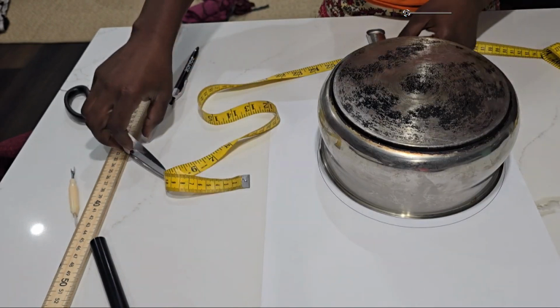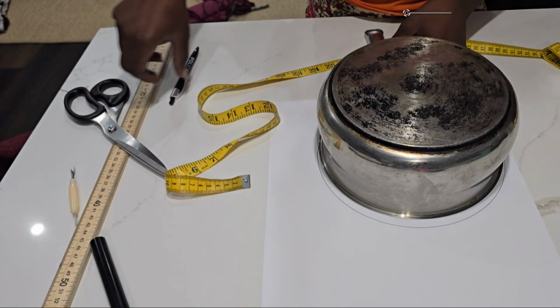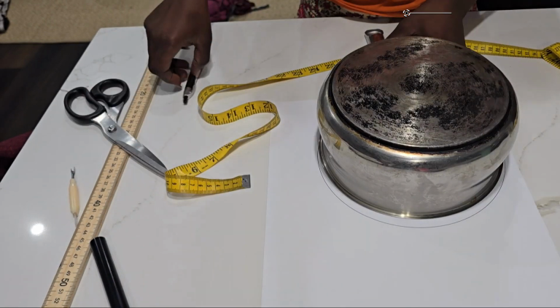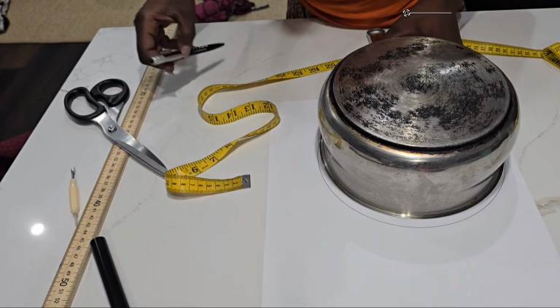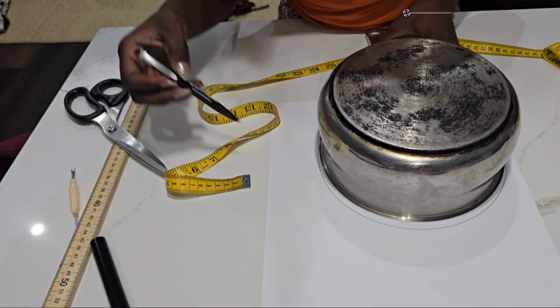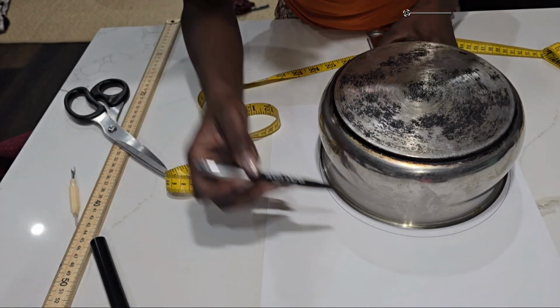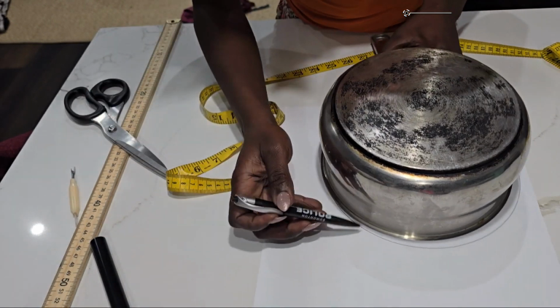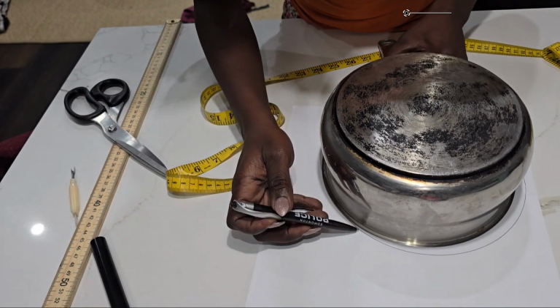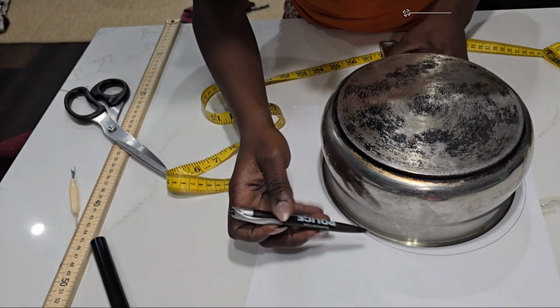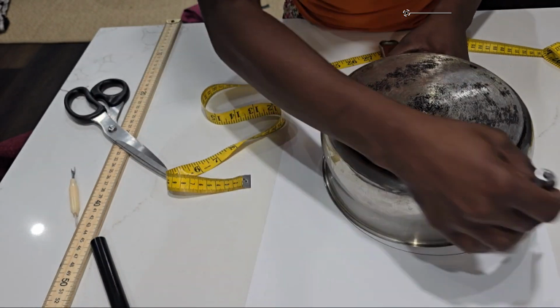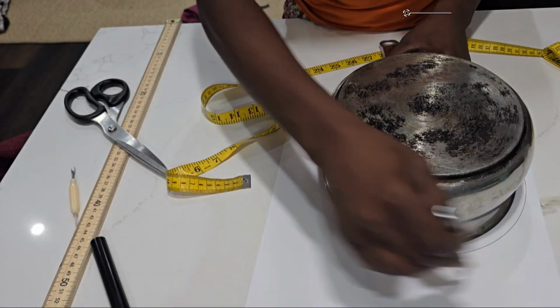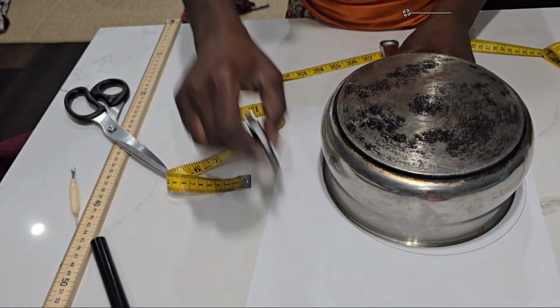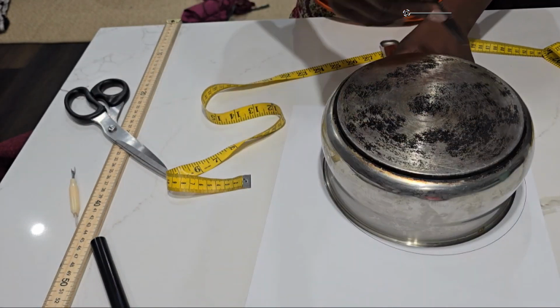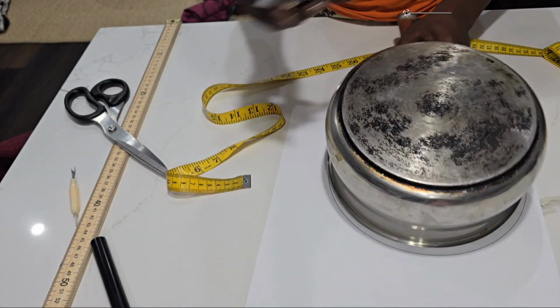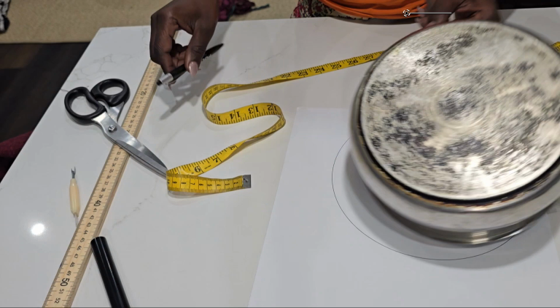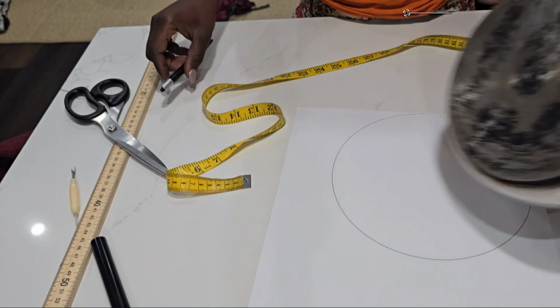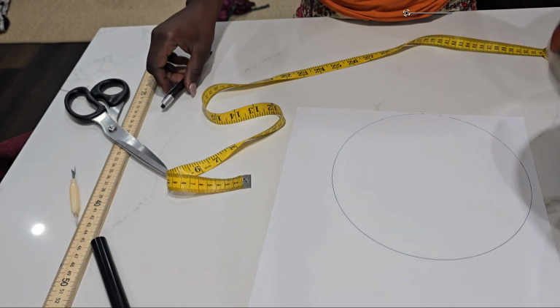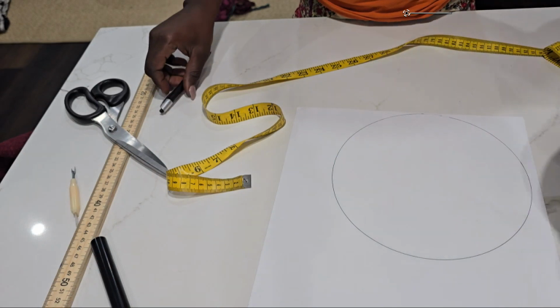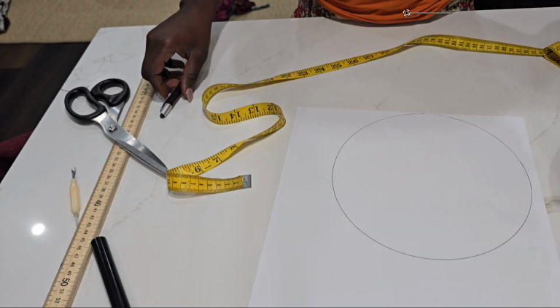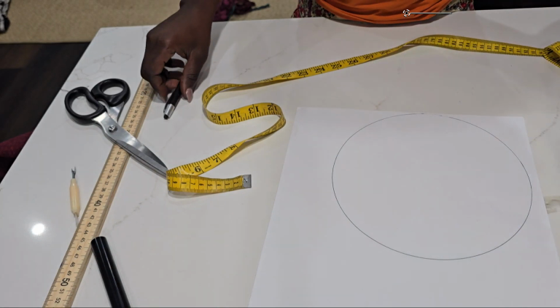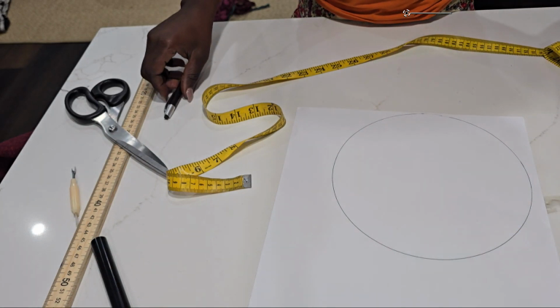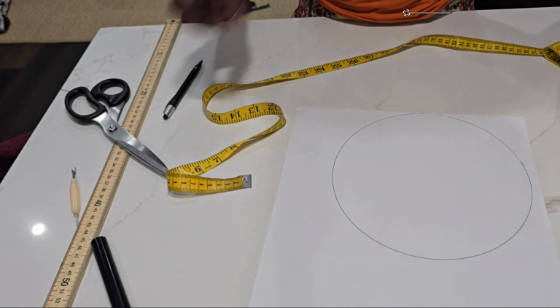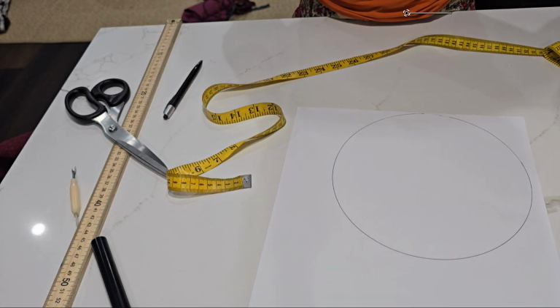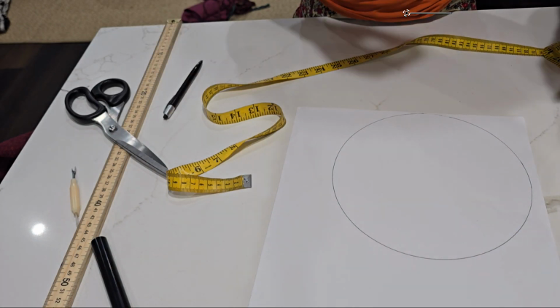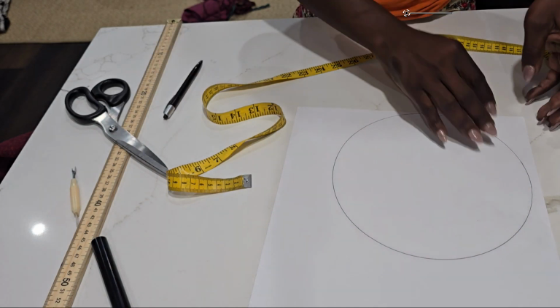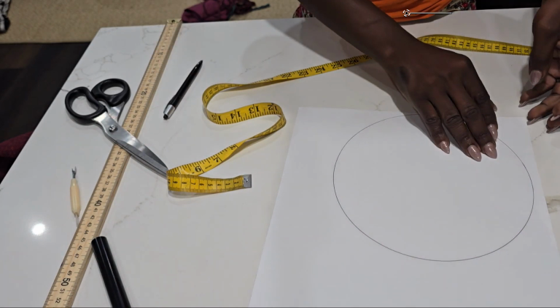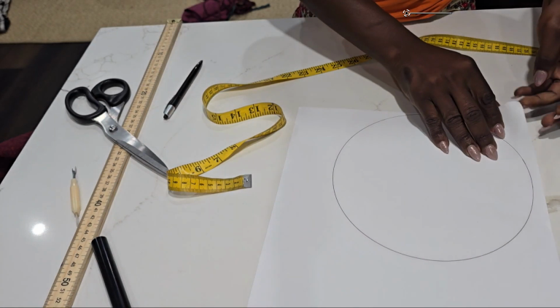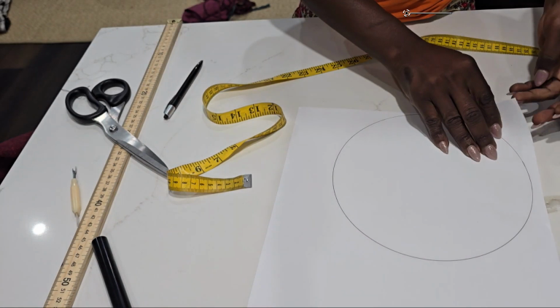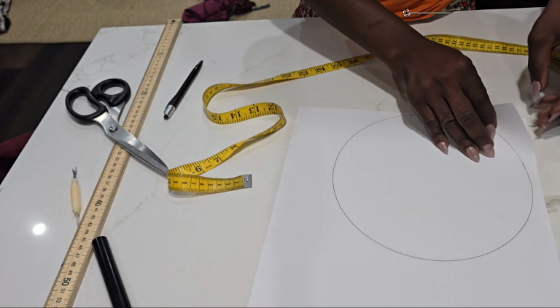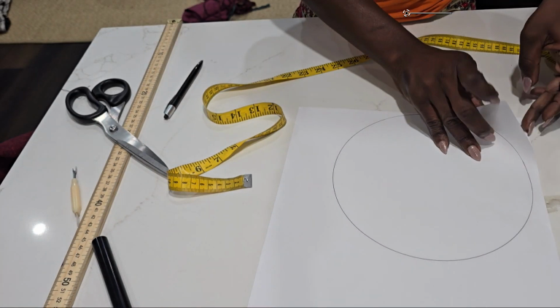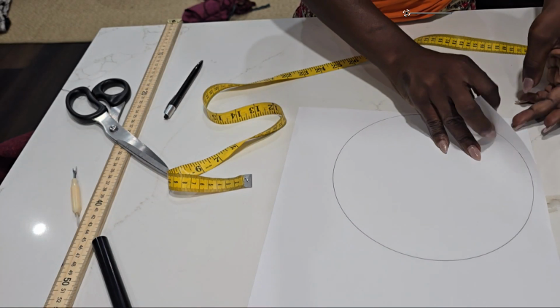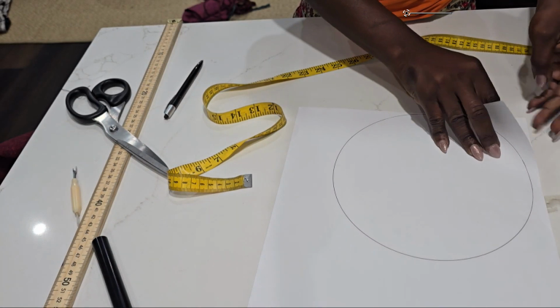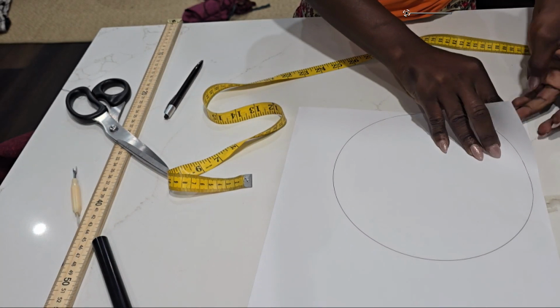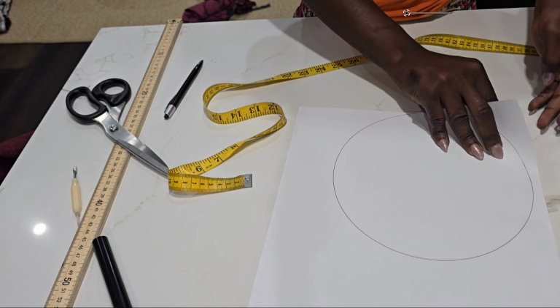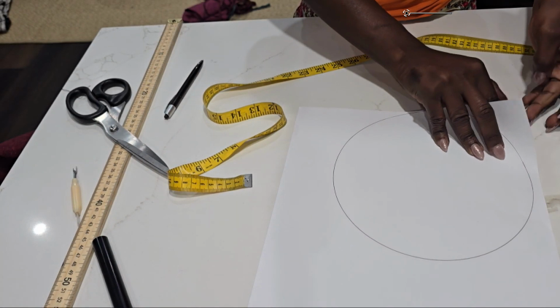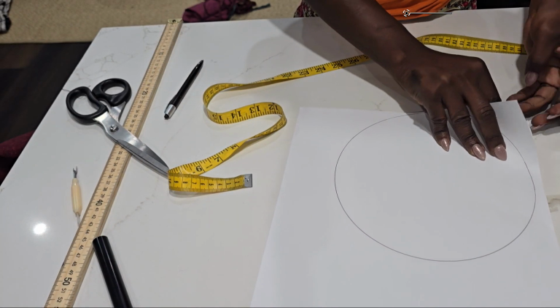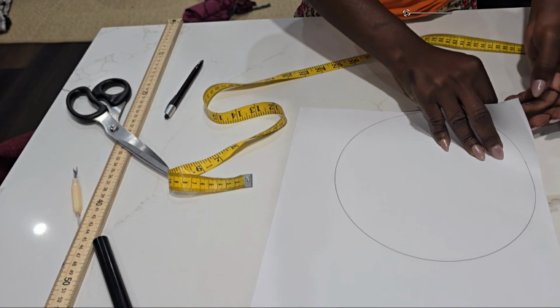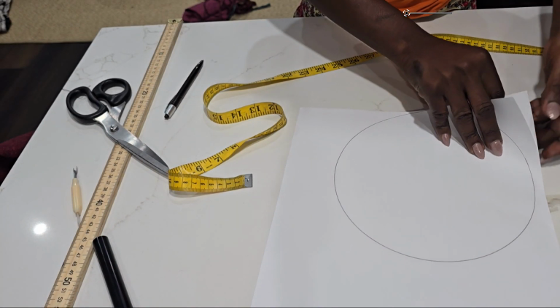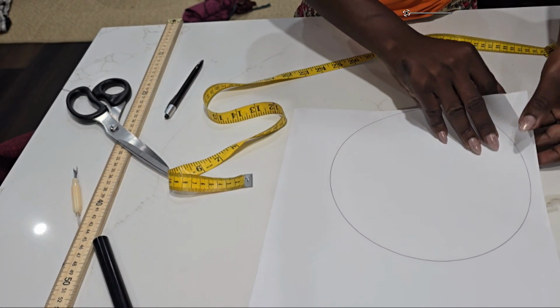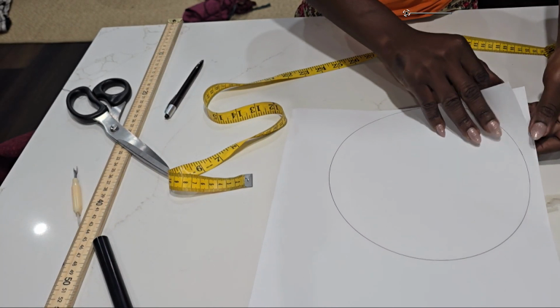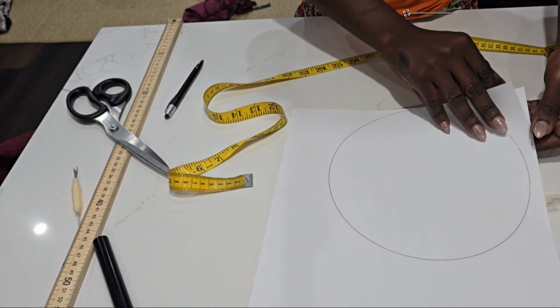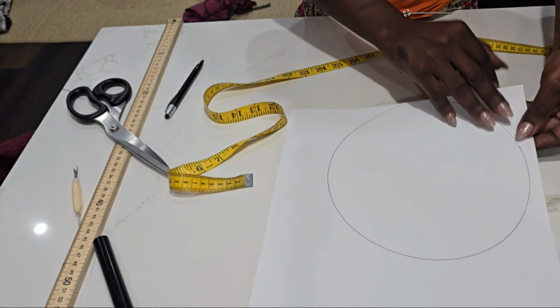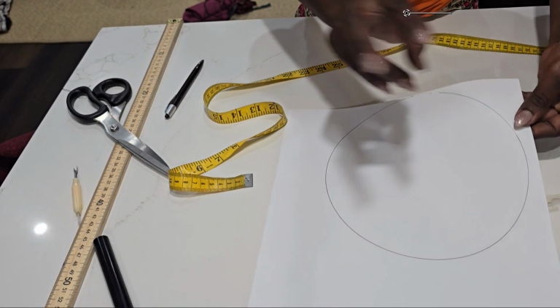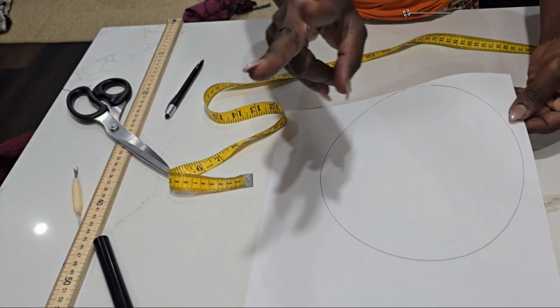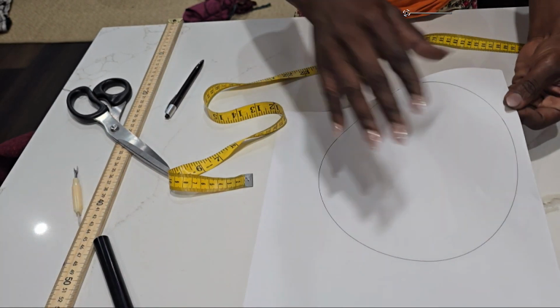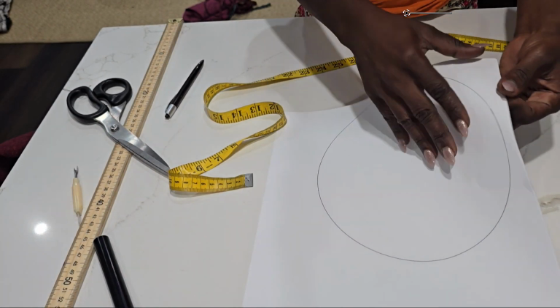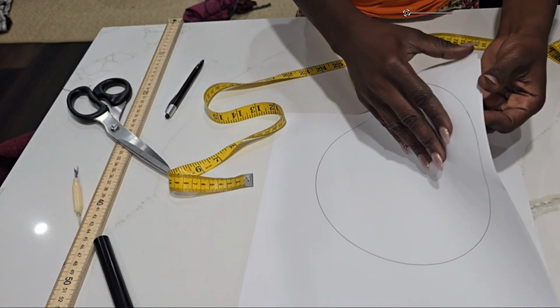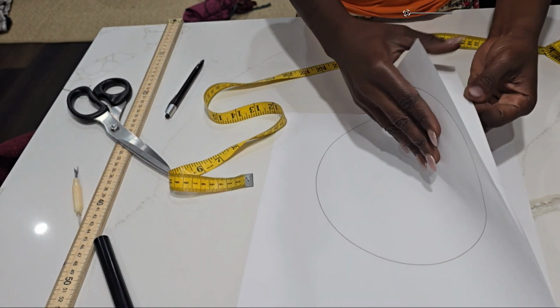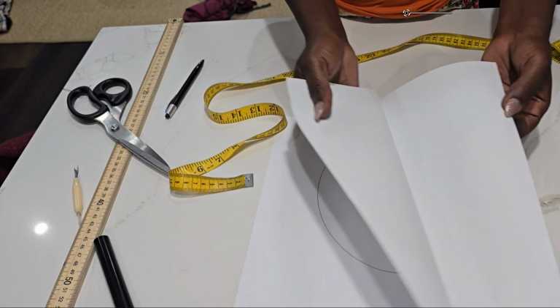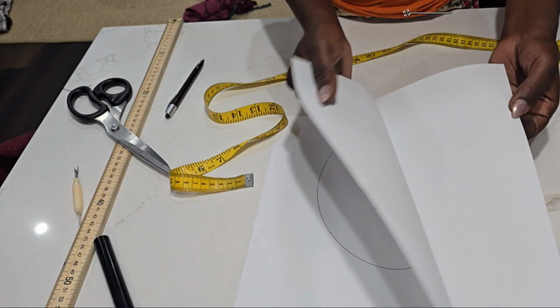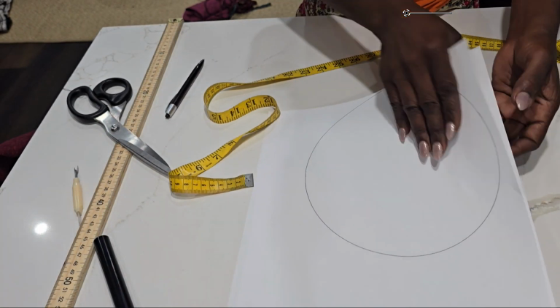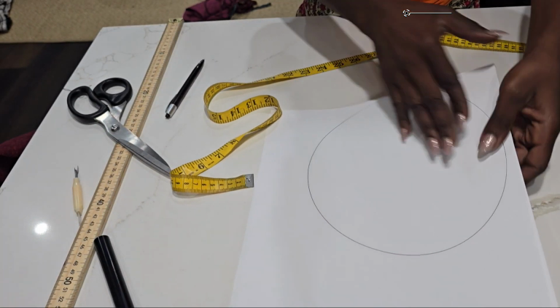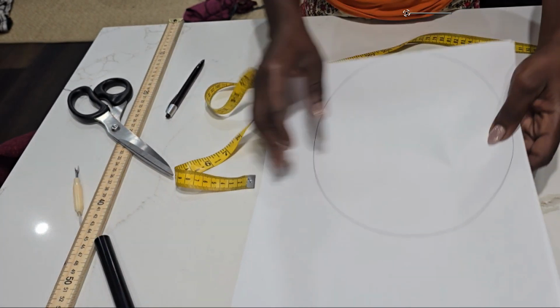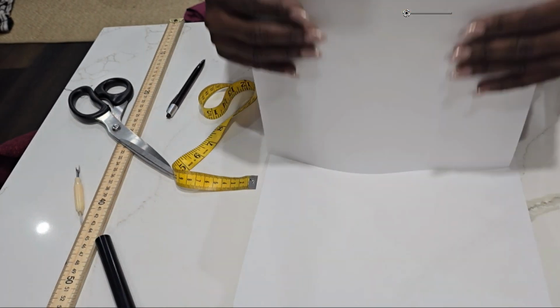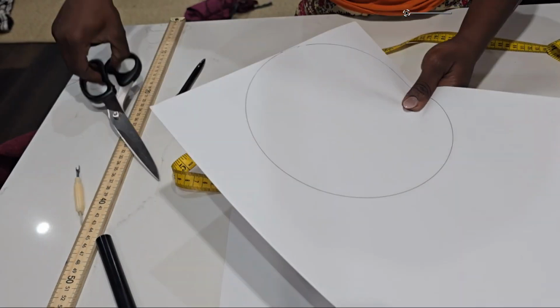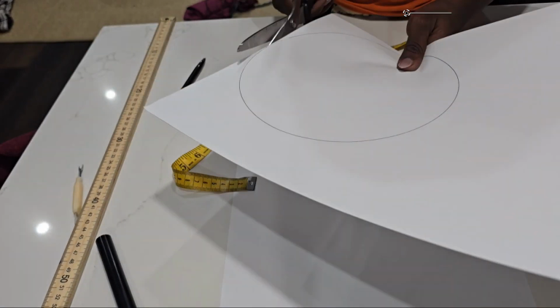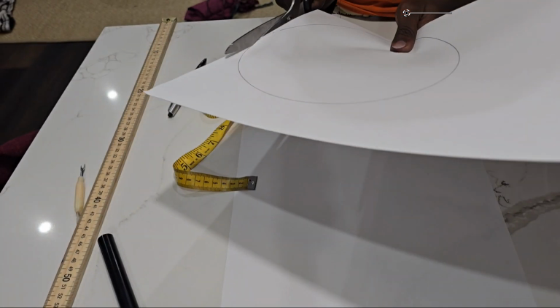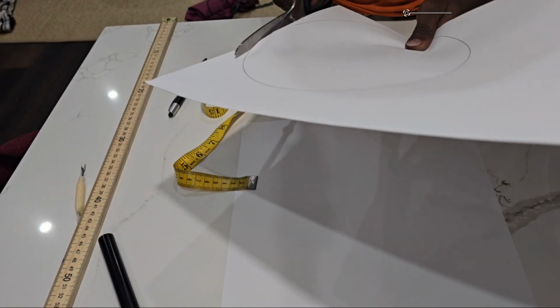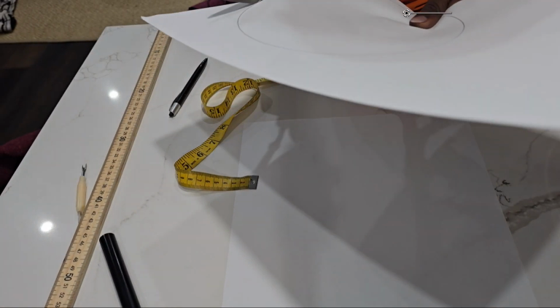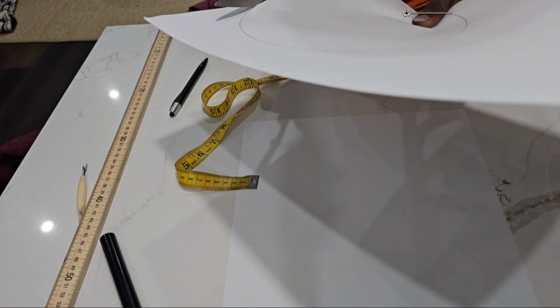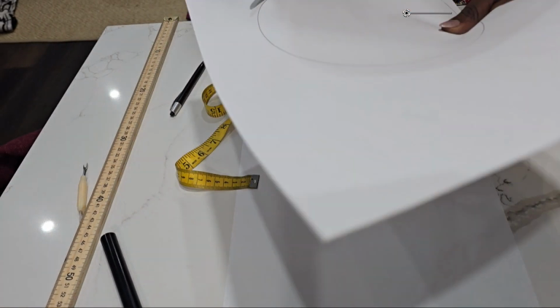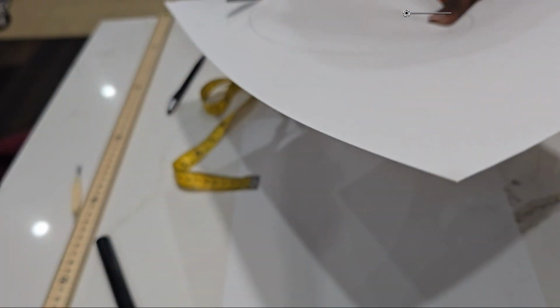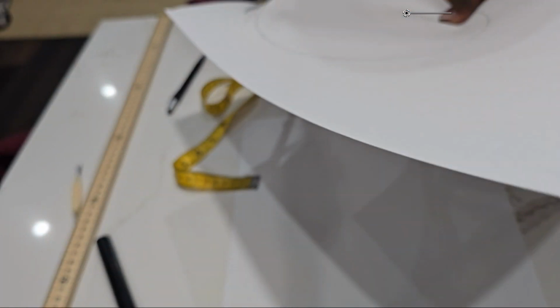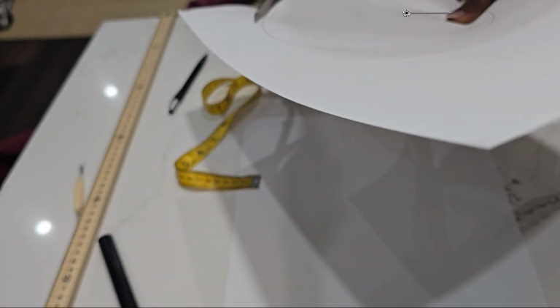Then draw the circle in two pieces of paper, as you can see, and then cut it.